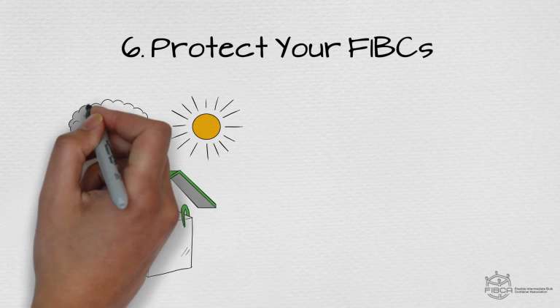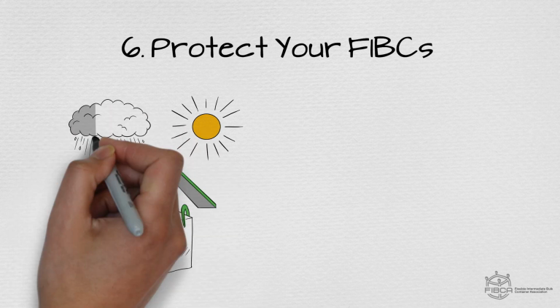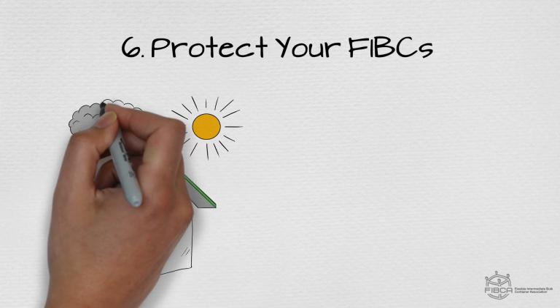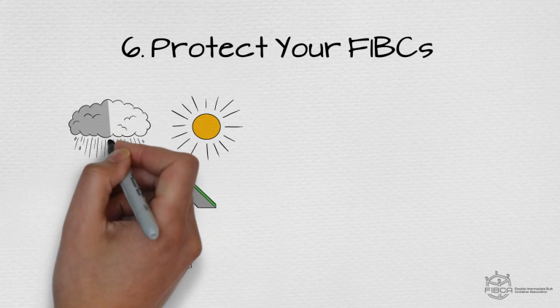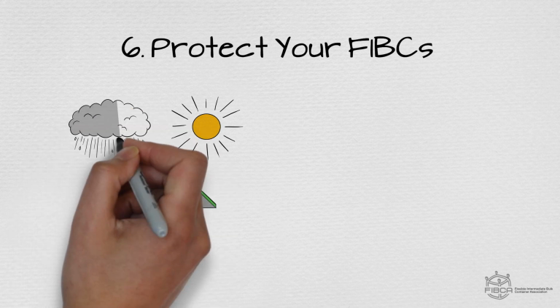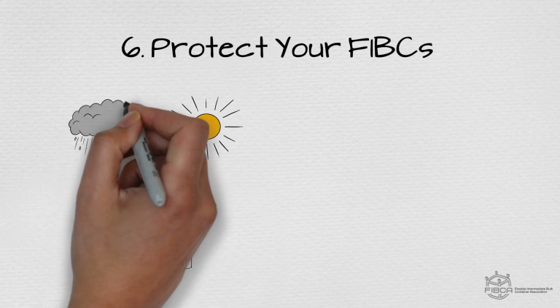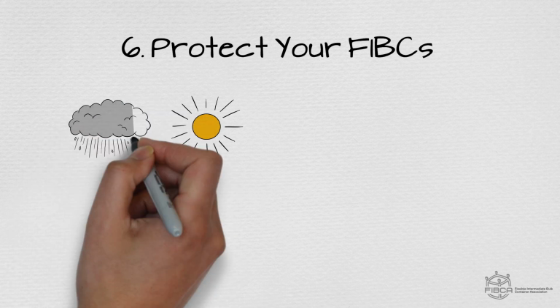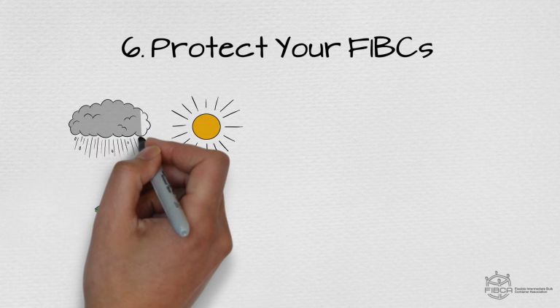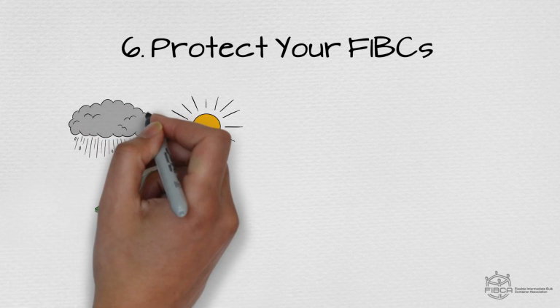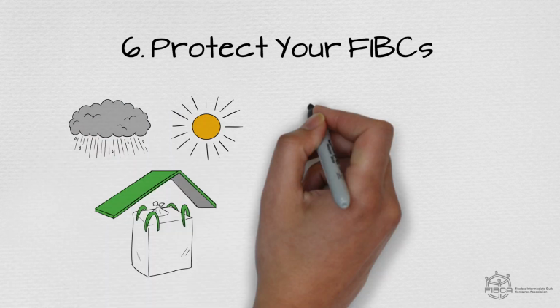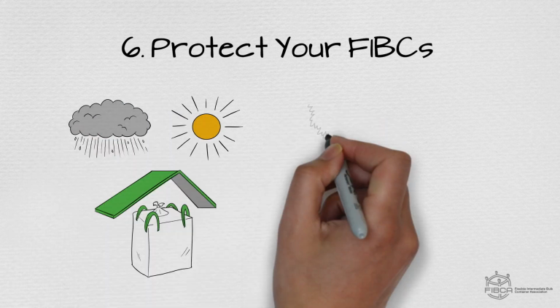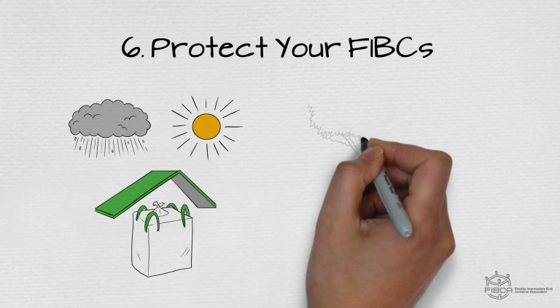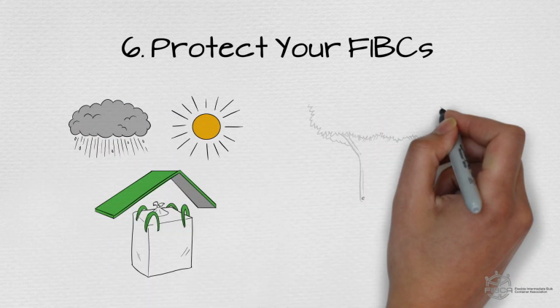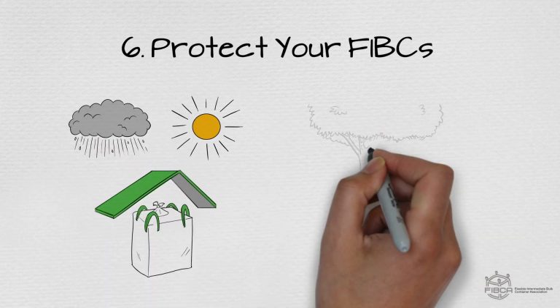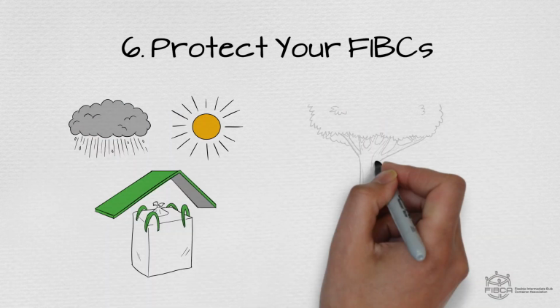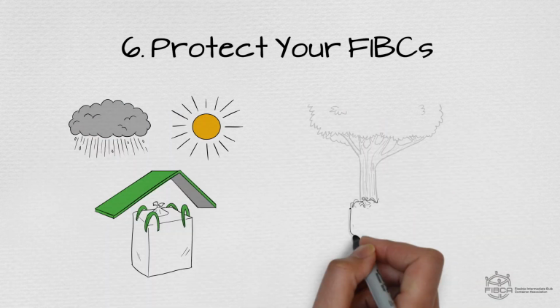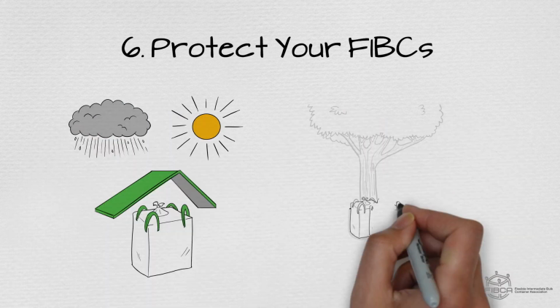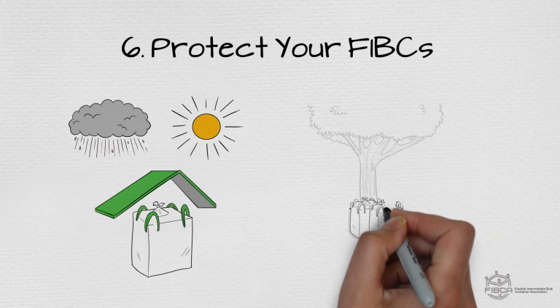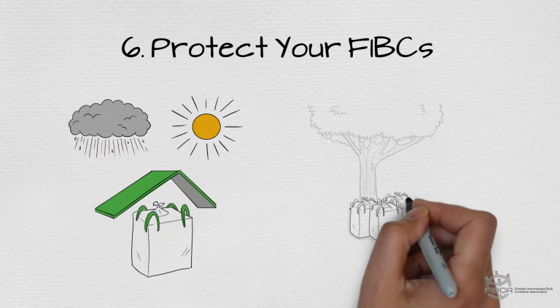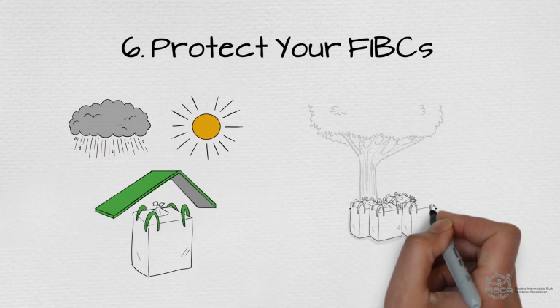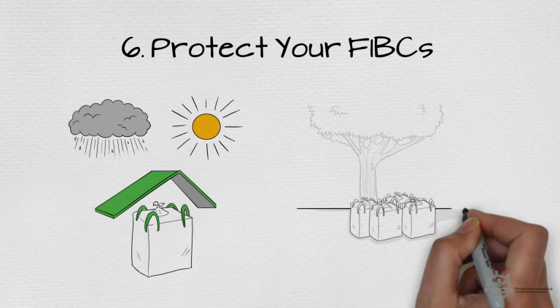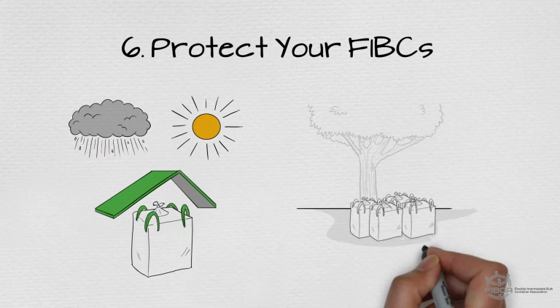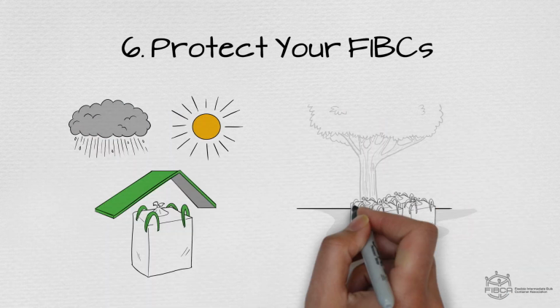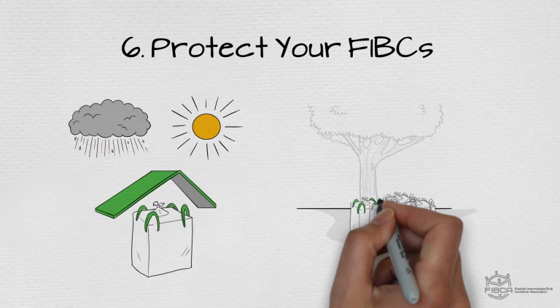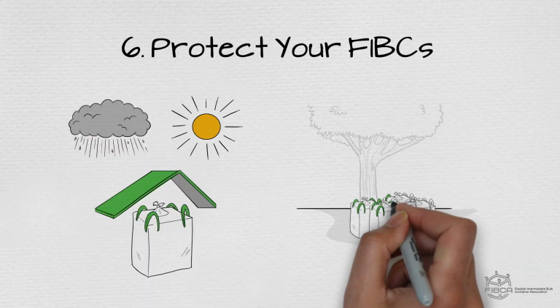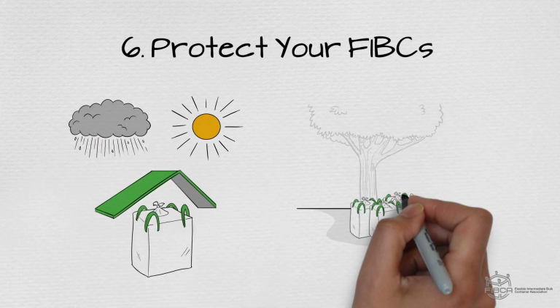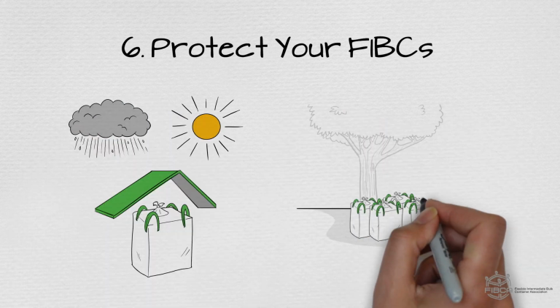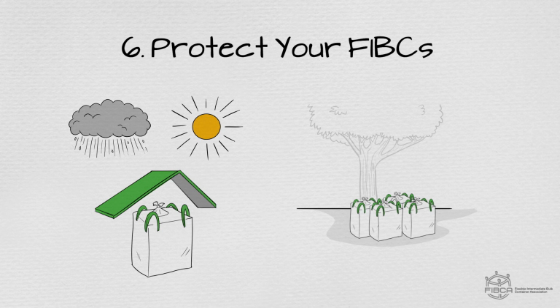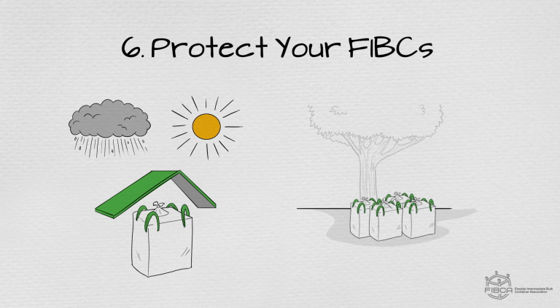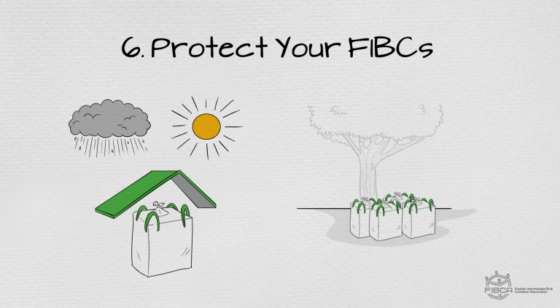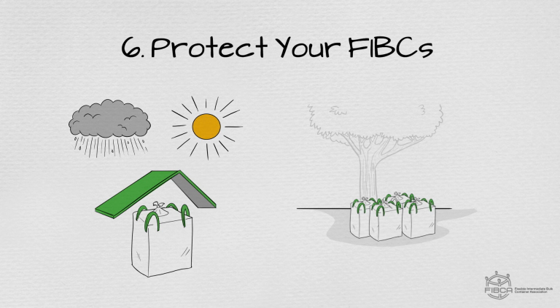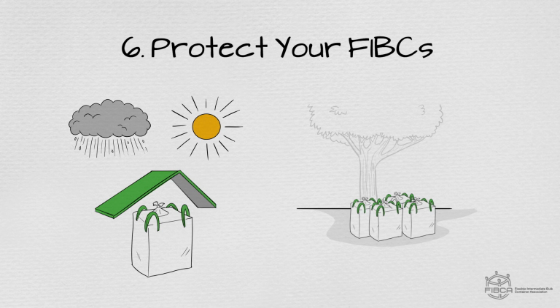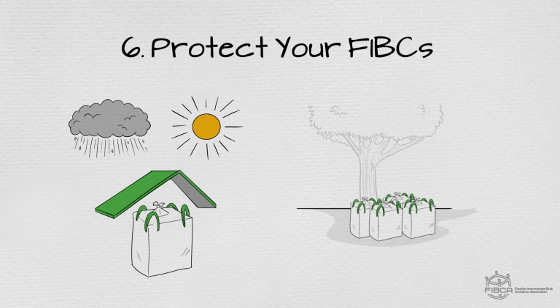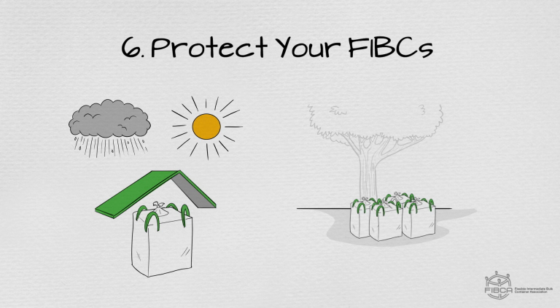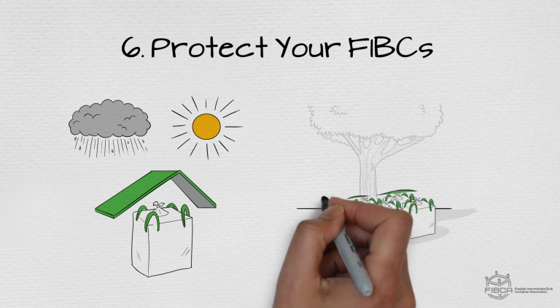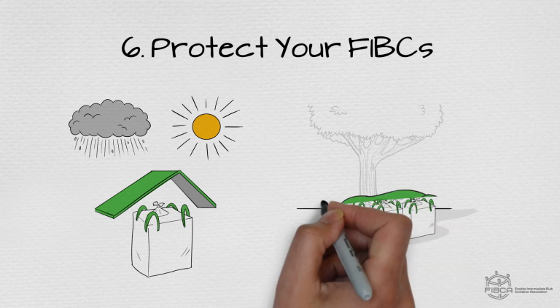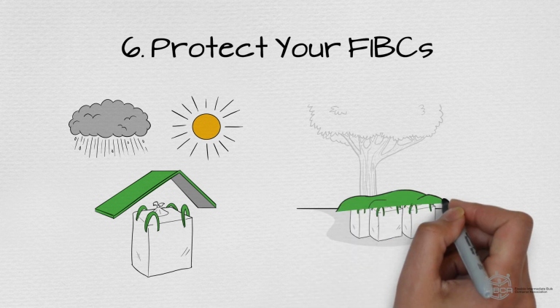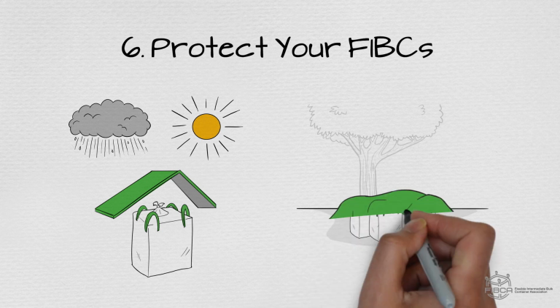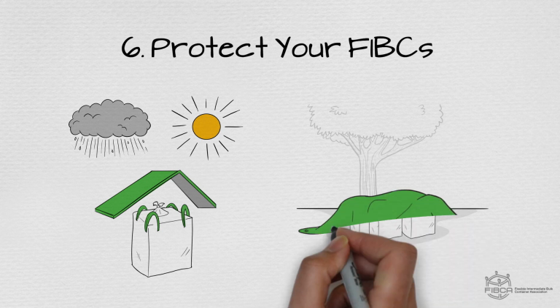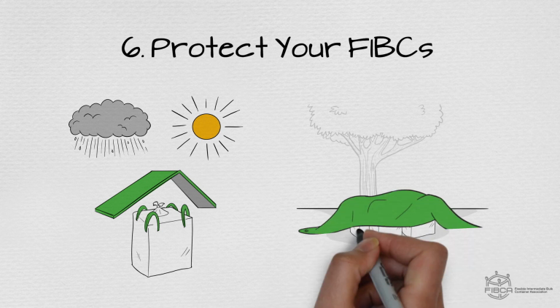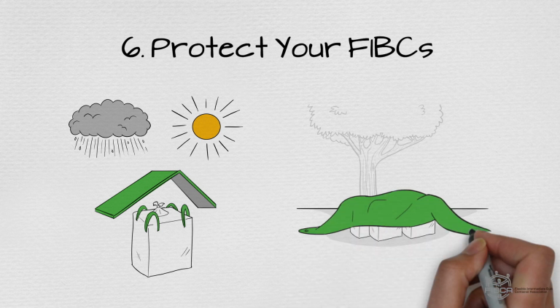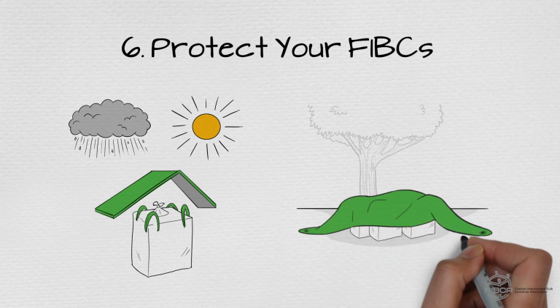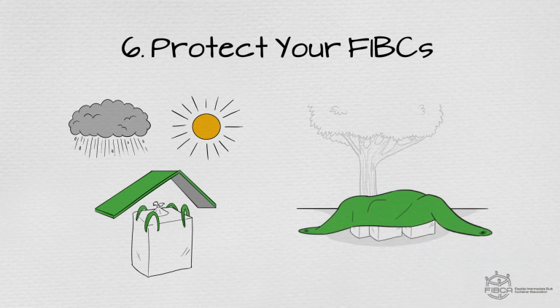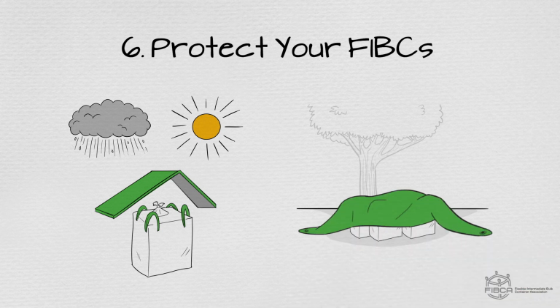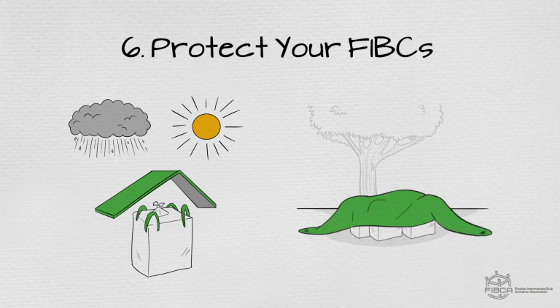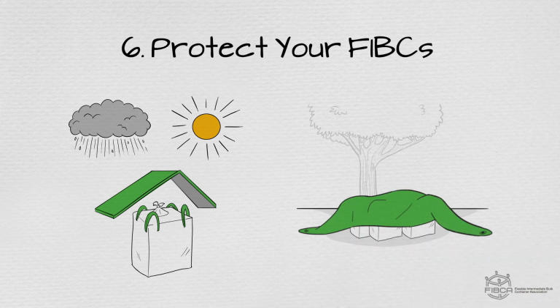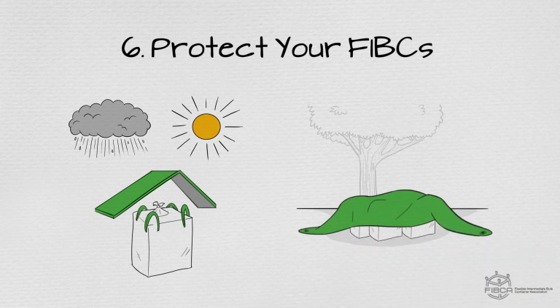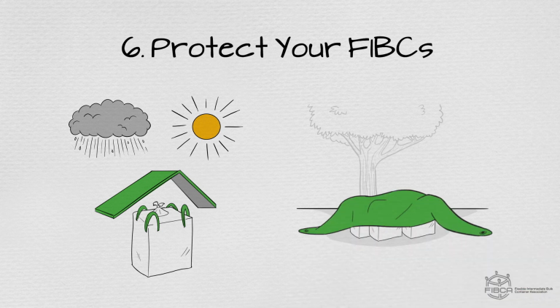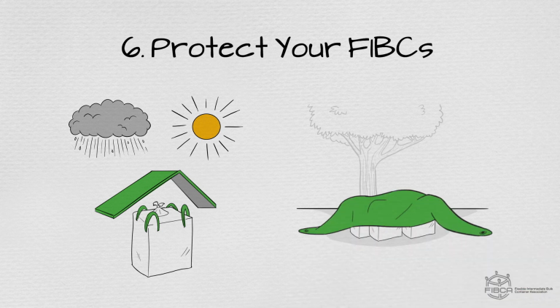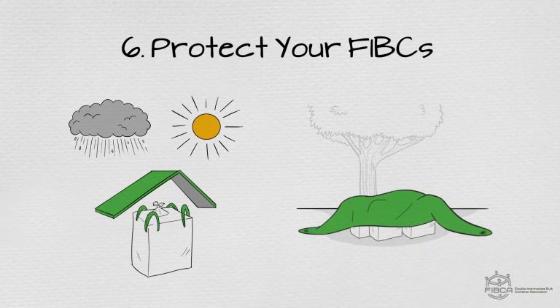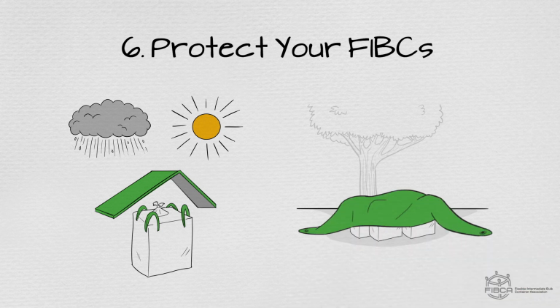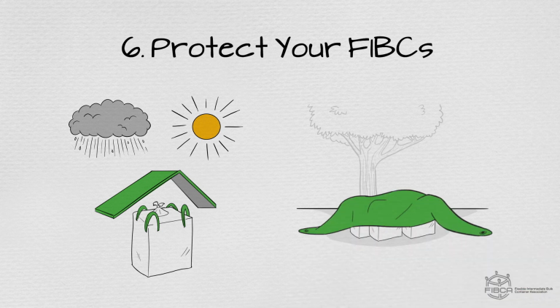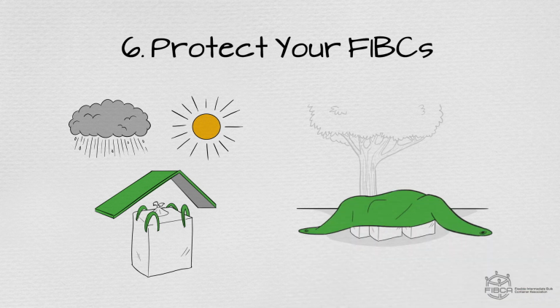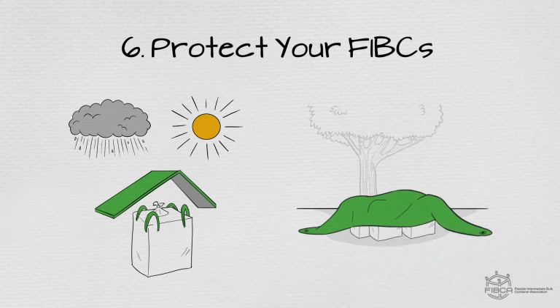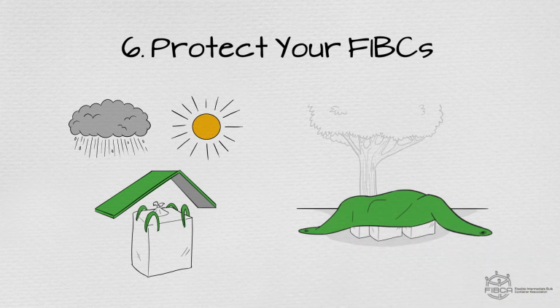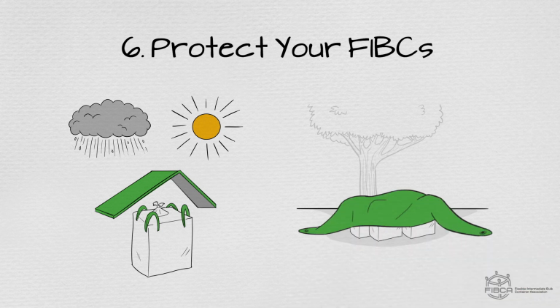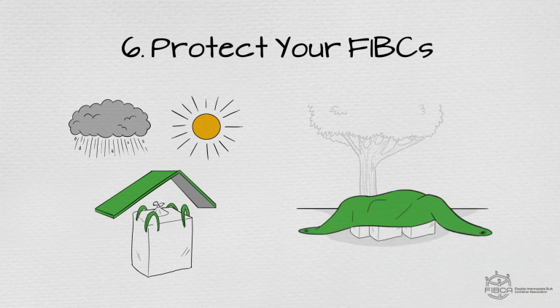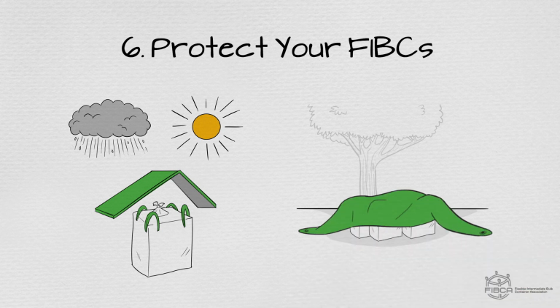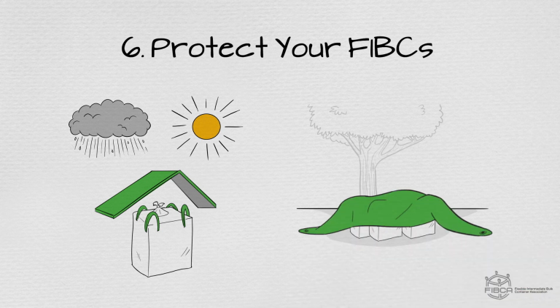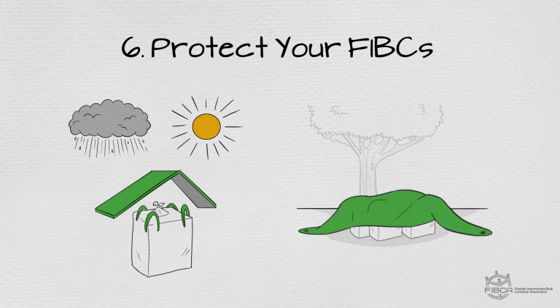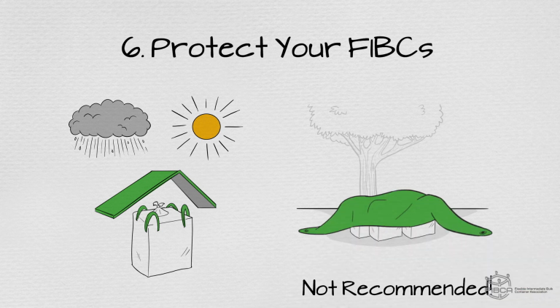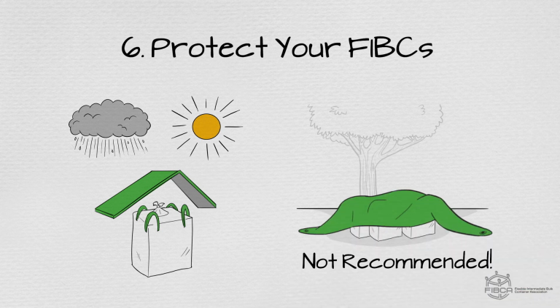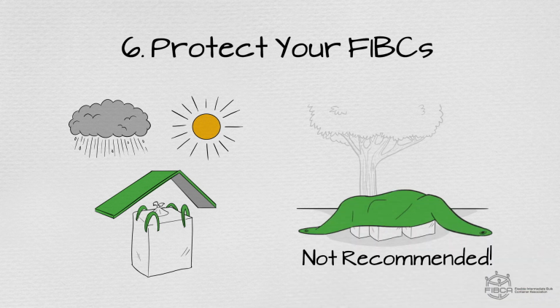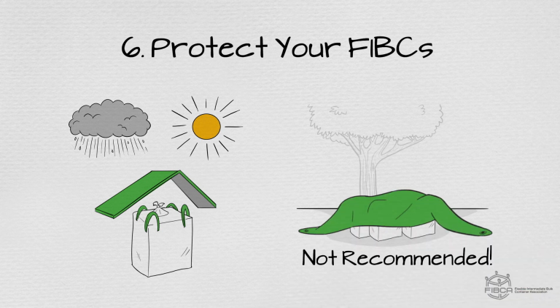If FIBCs have to be outside, always cover them. Remember, outdoor storage is not recommended.